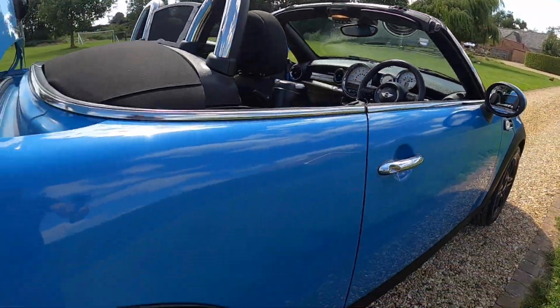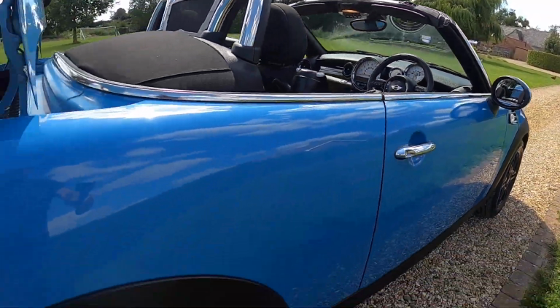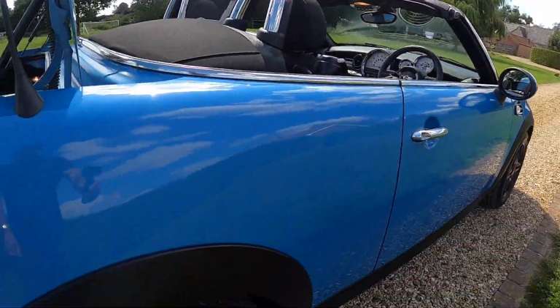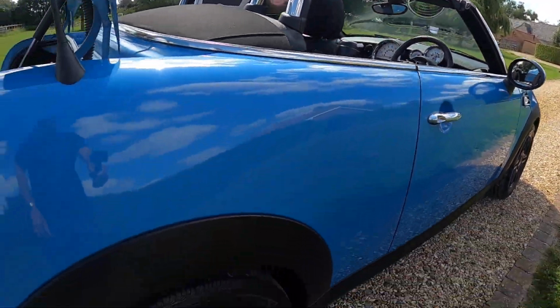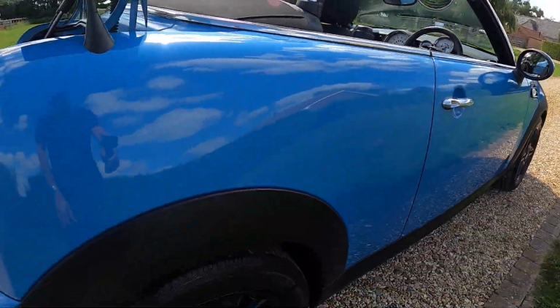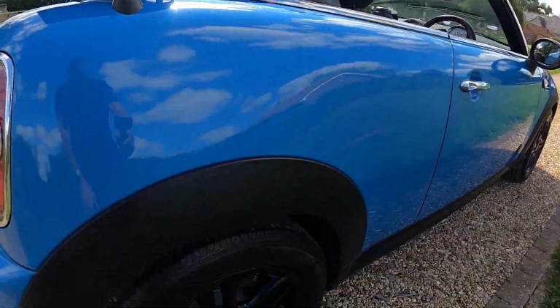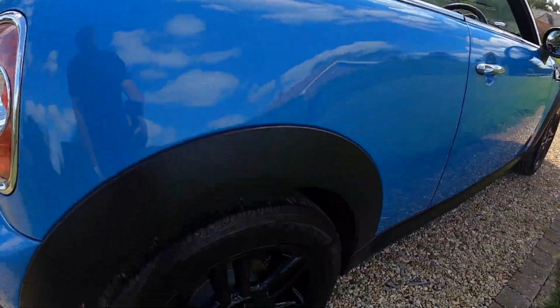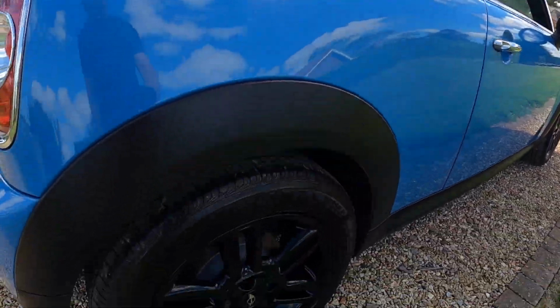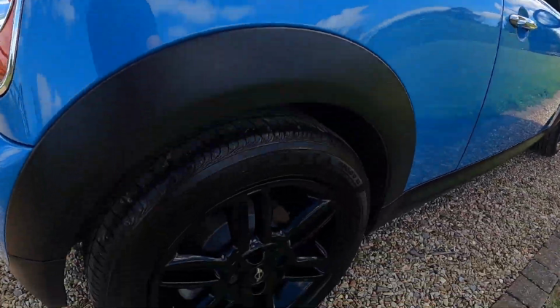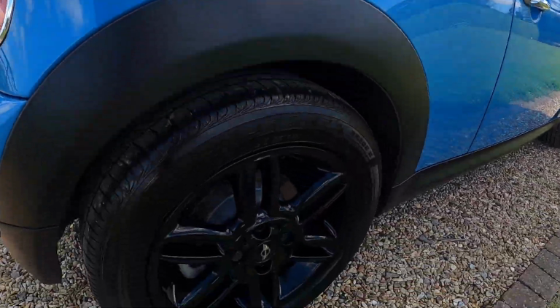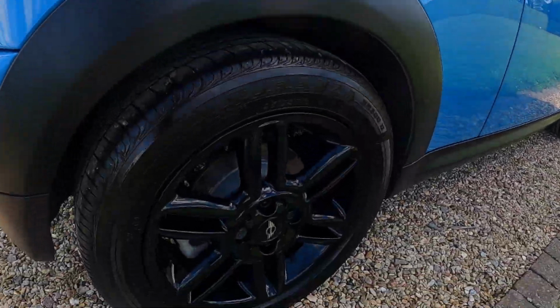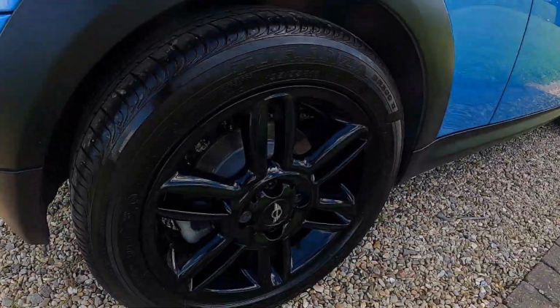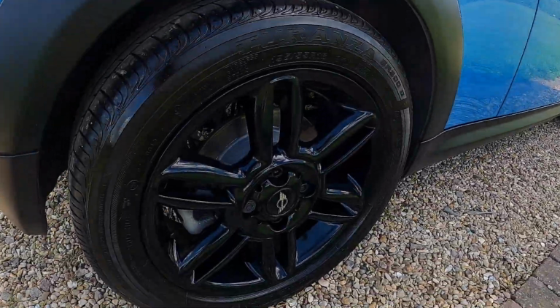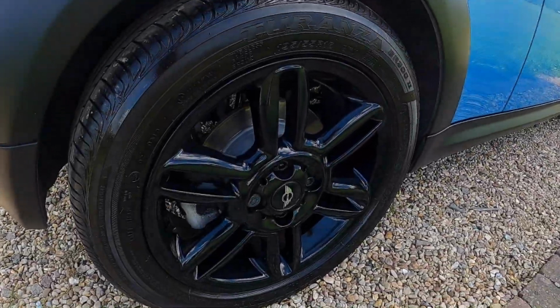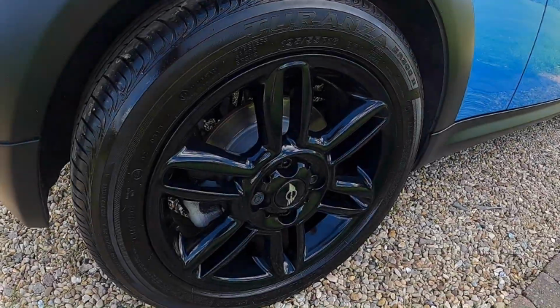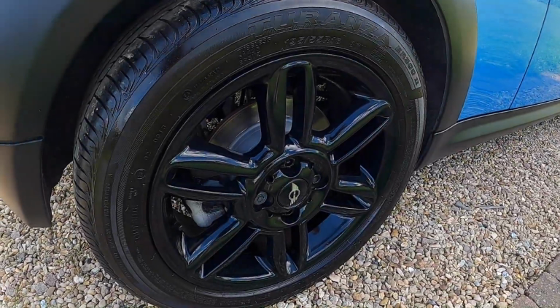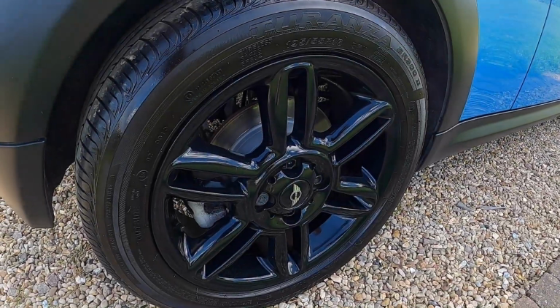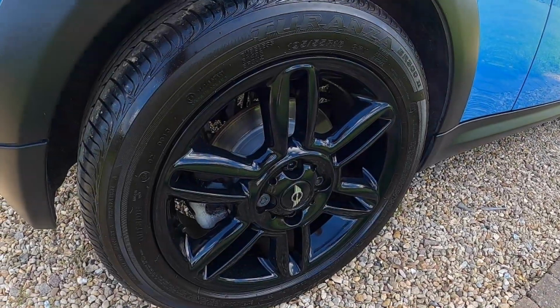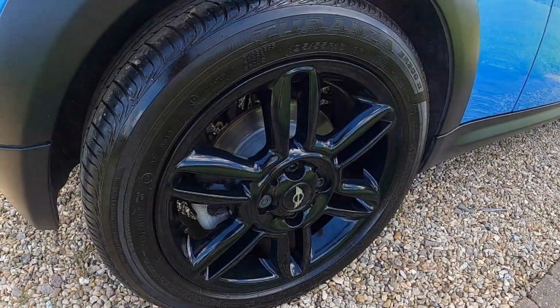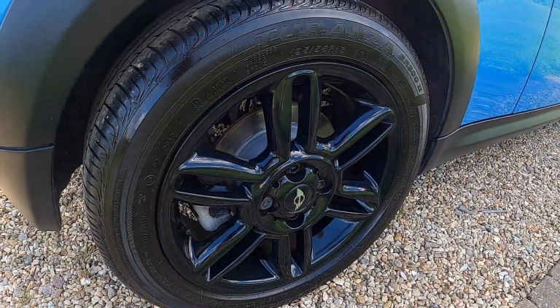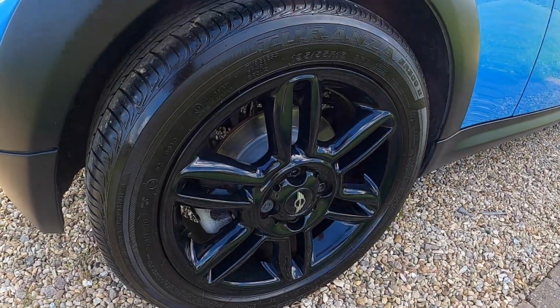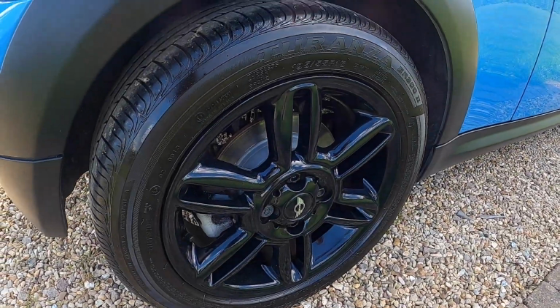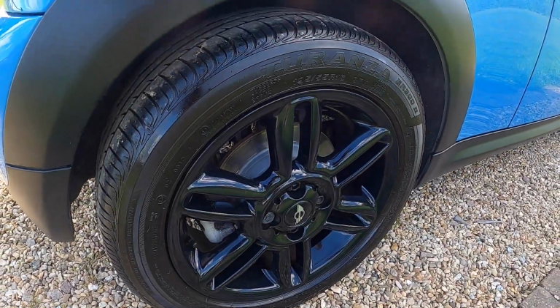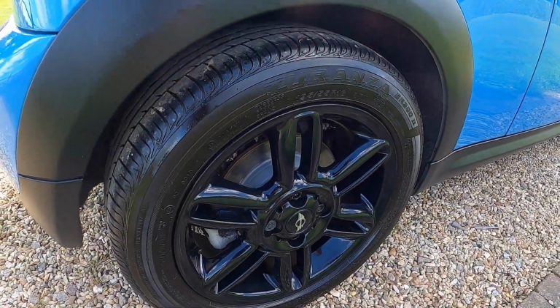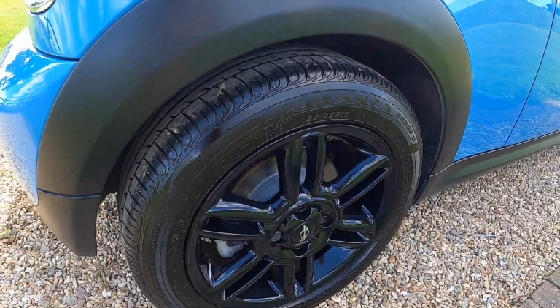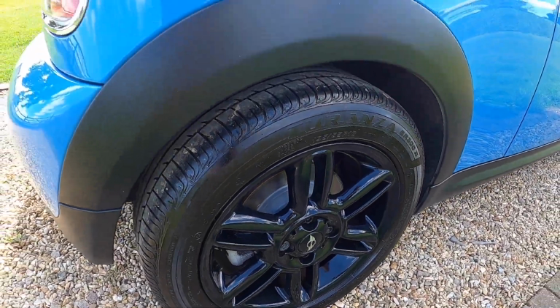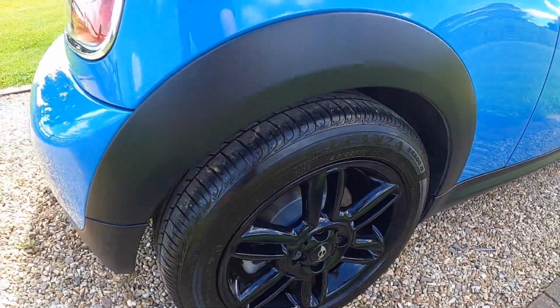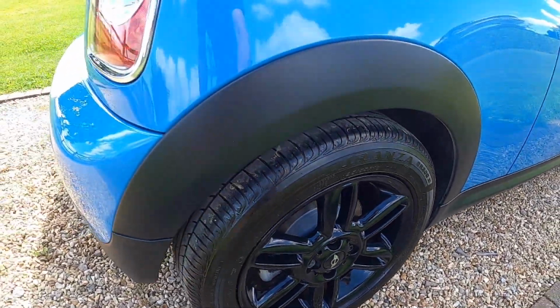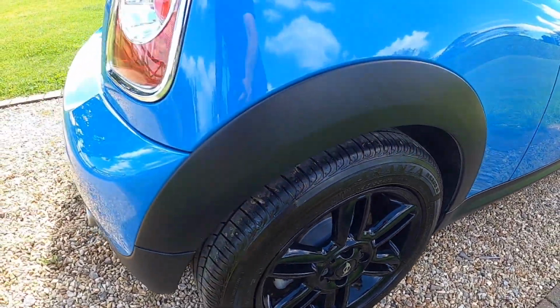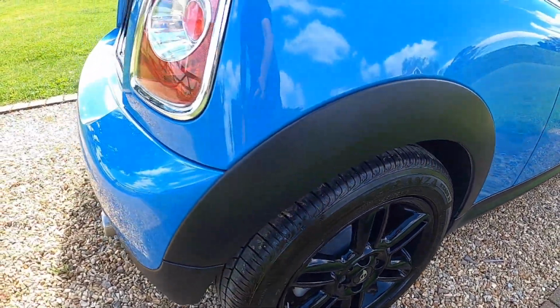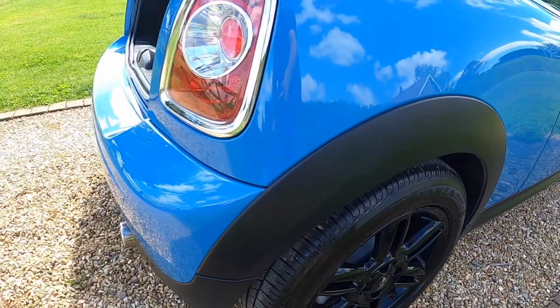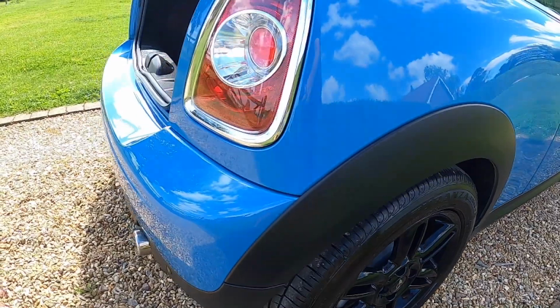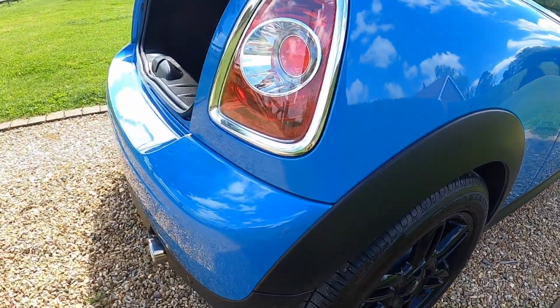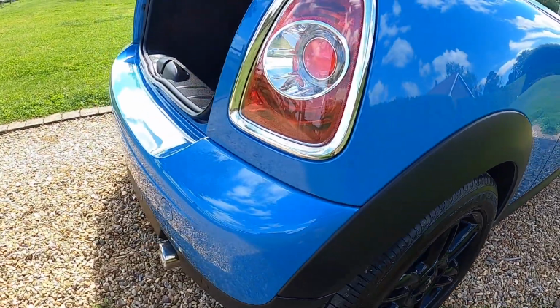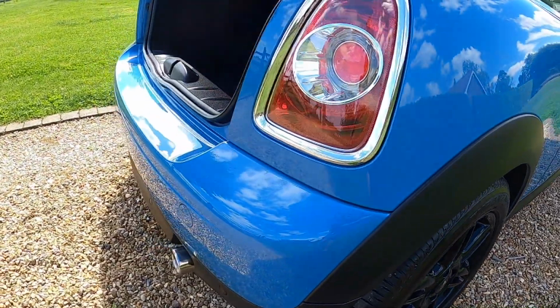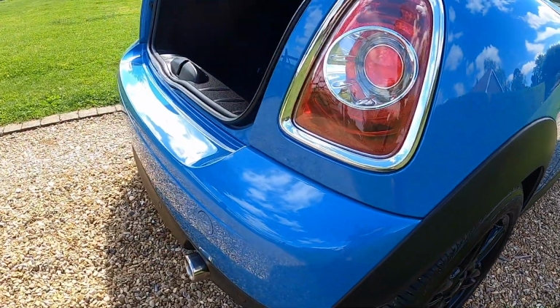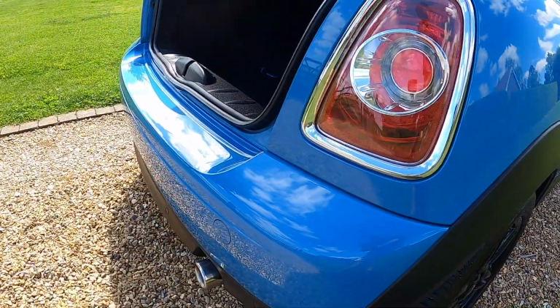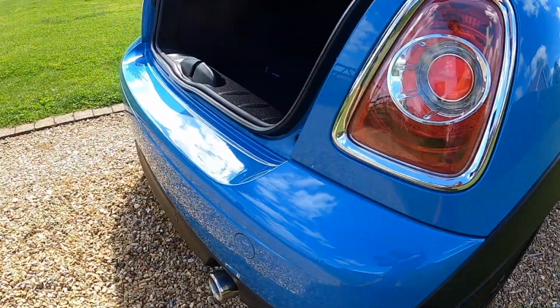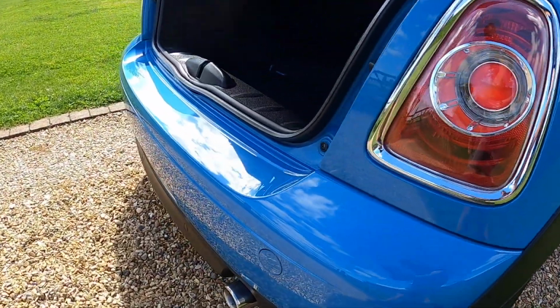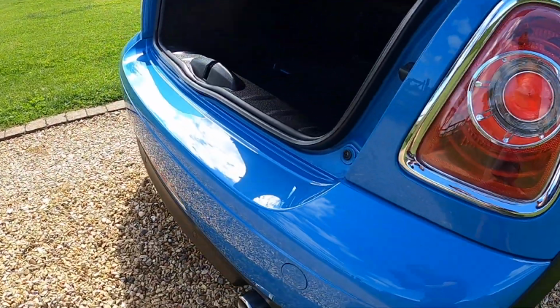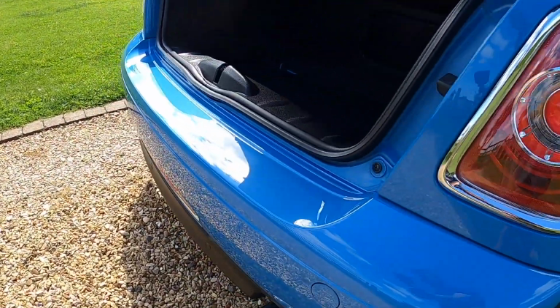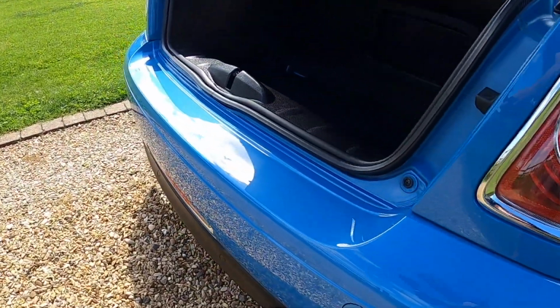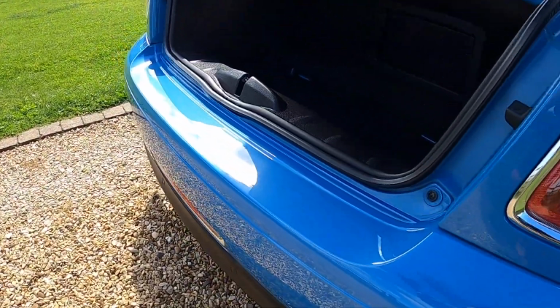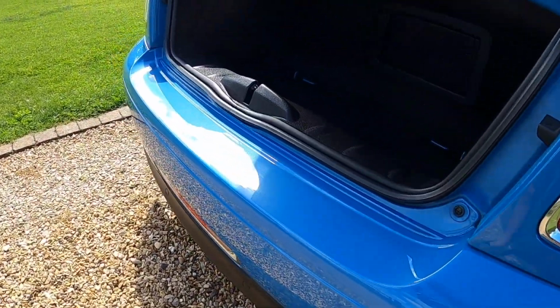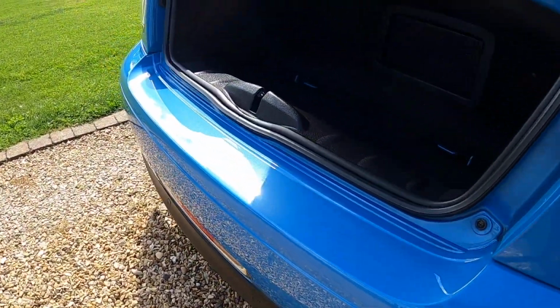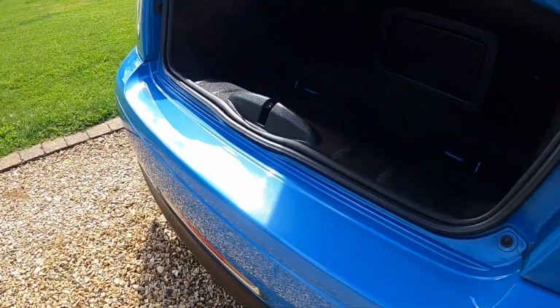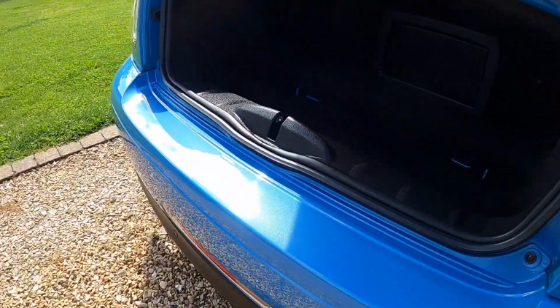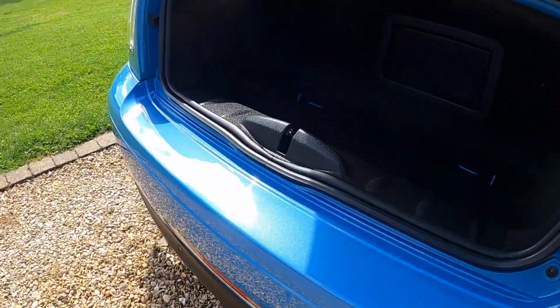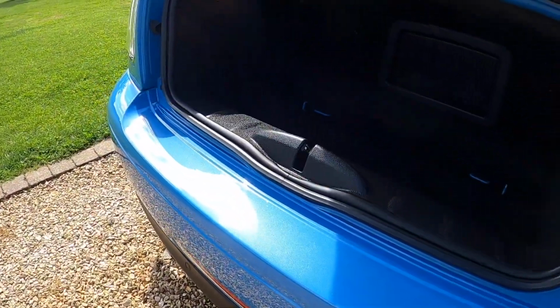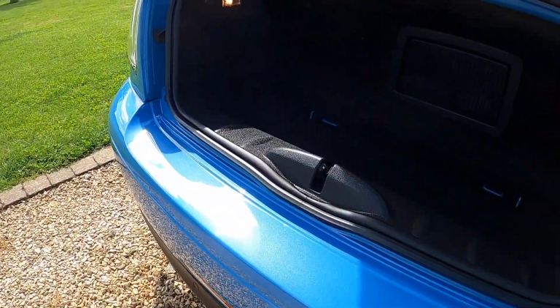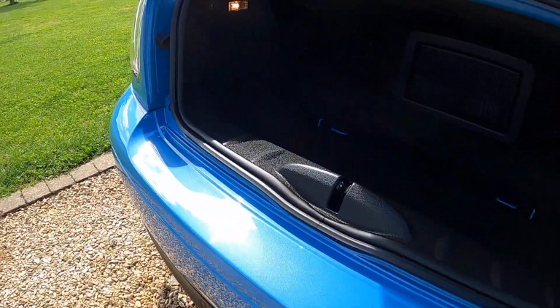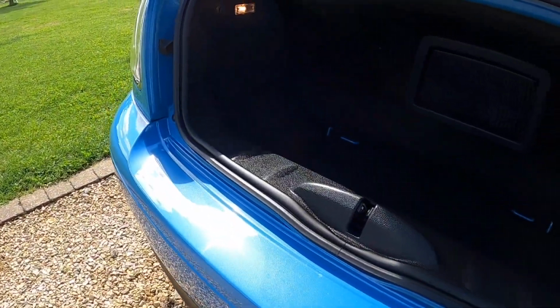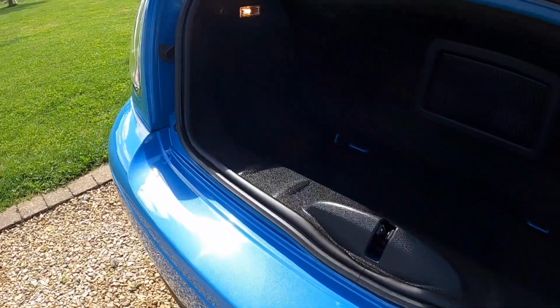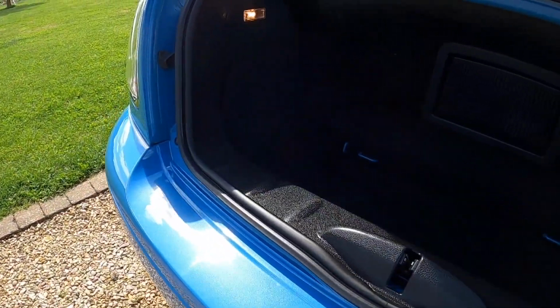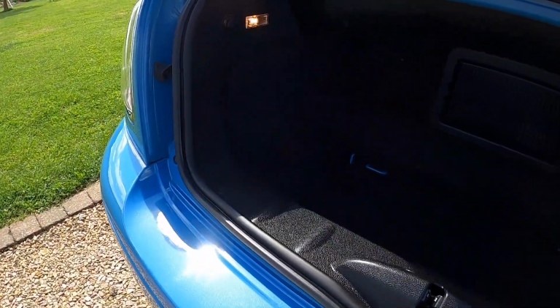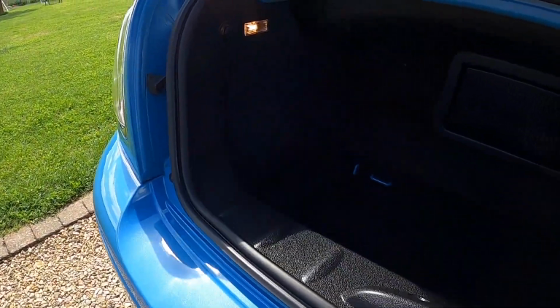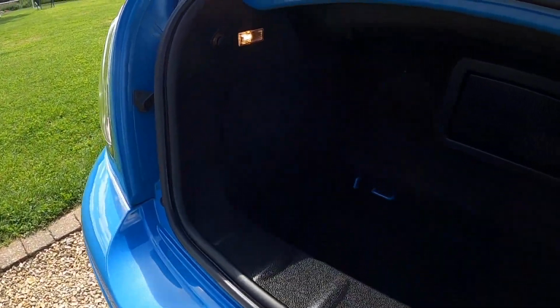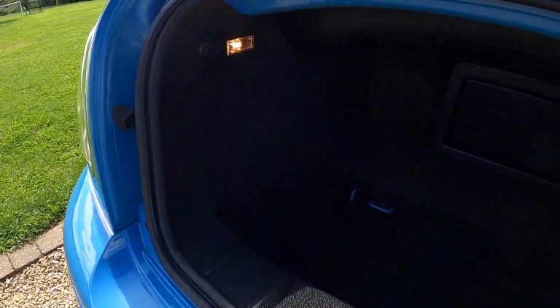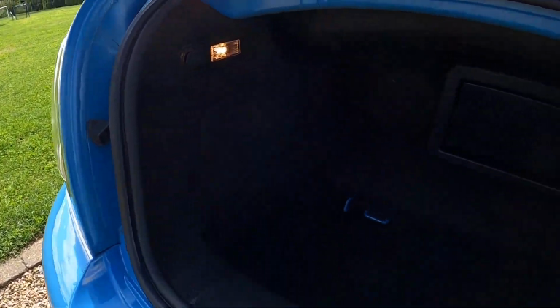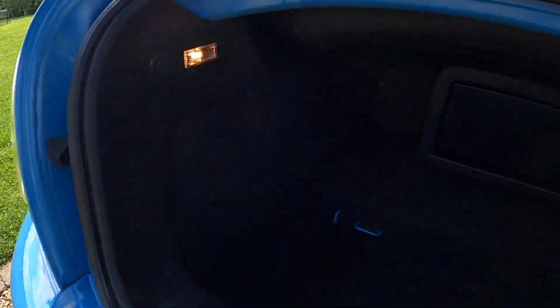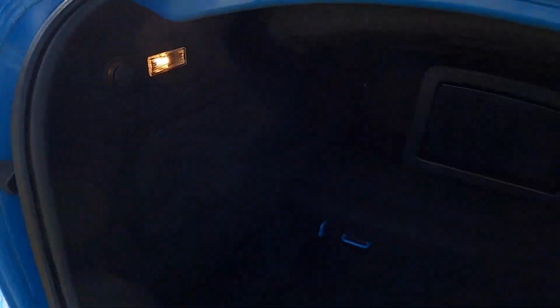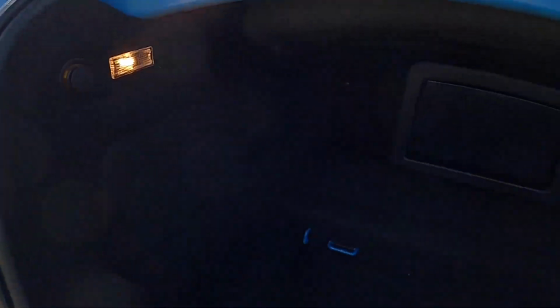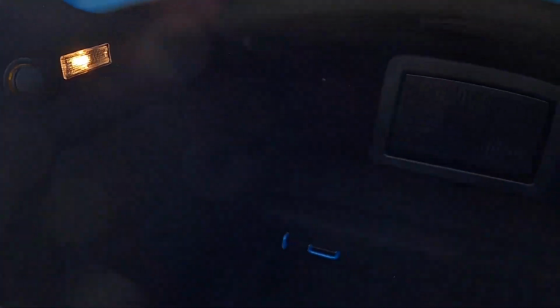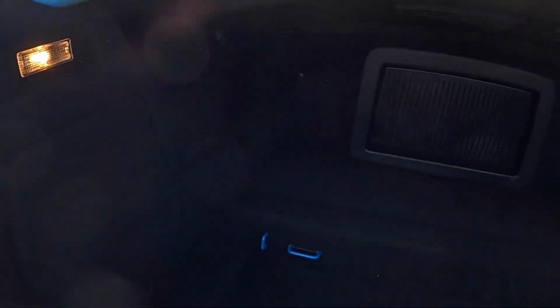The alloy wheels are all in great condition with no scuffs or scrapes. The same applies to the rear bumper, which also has rear parking sensors.